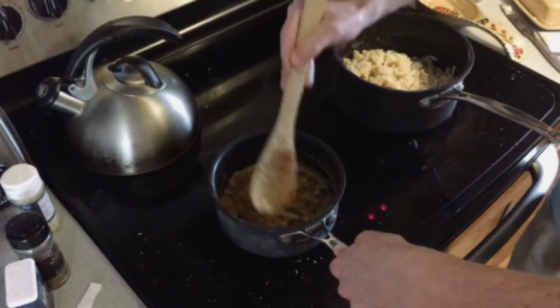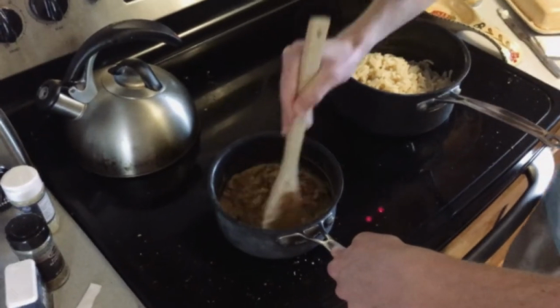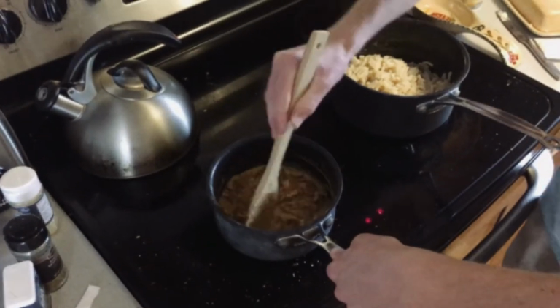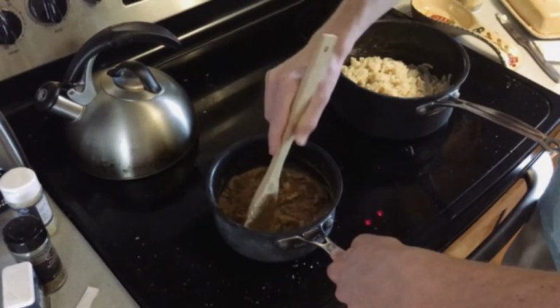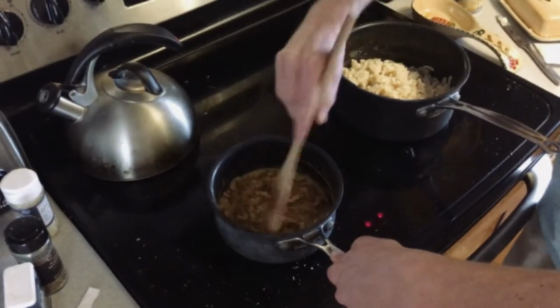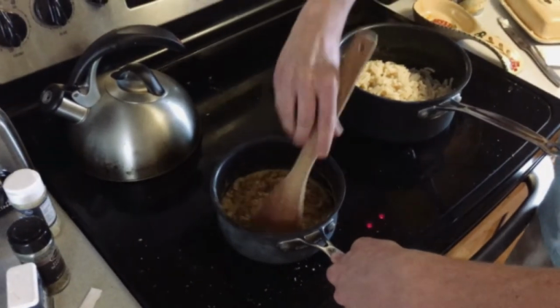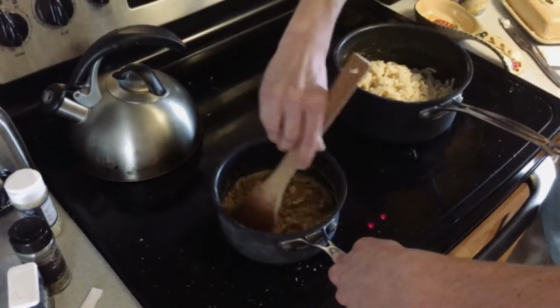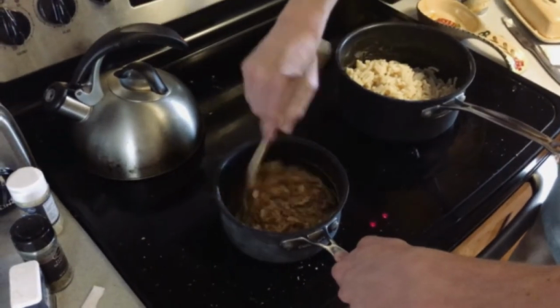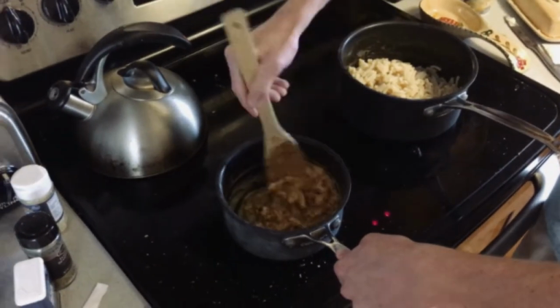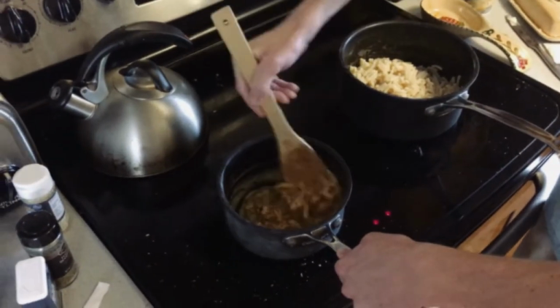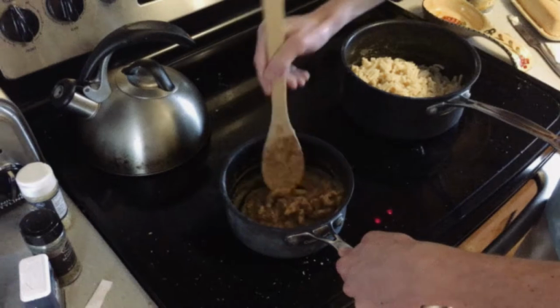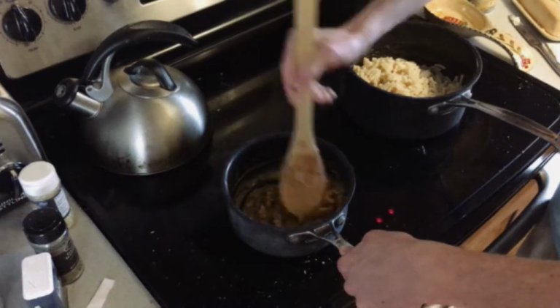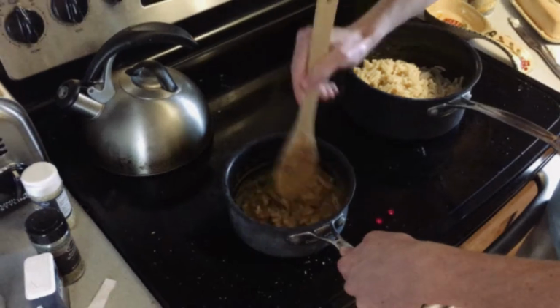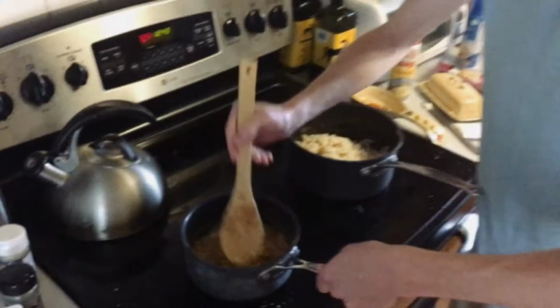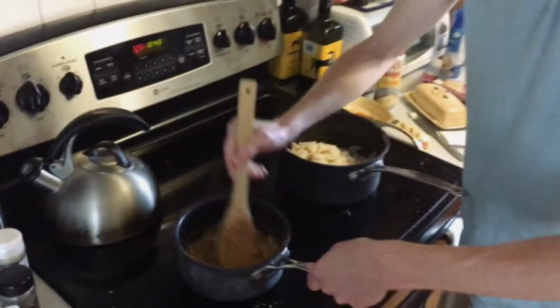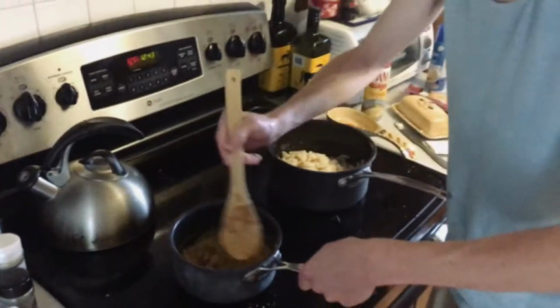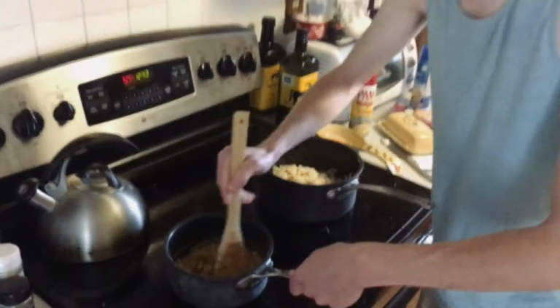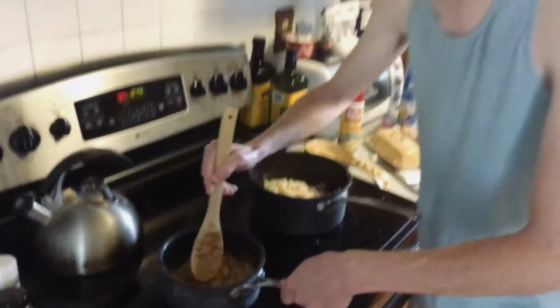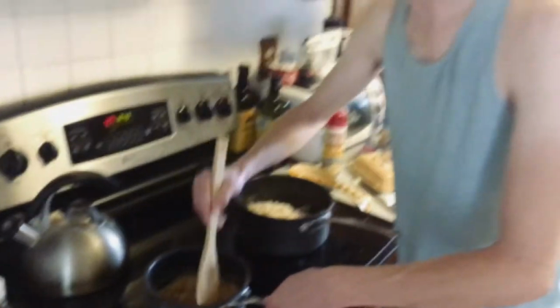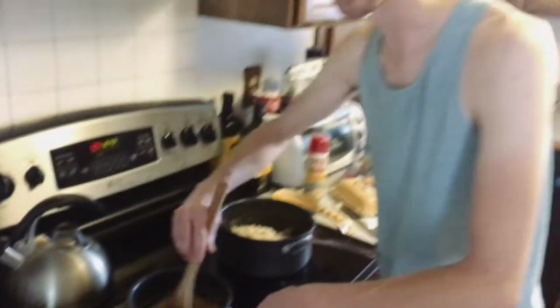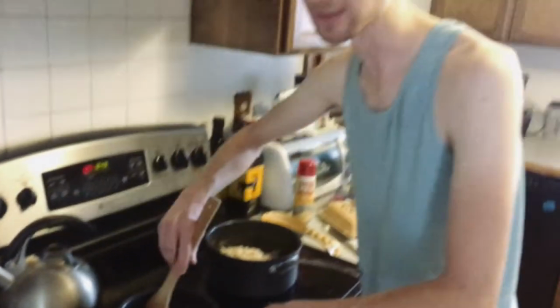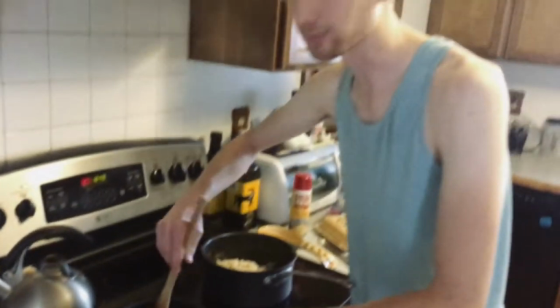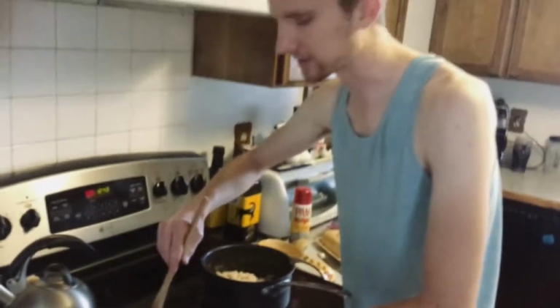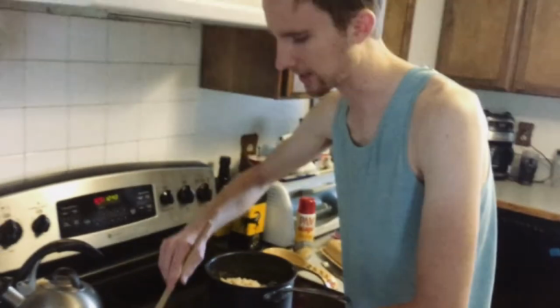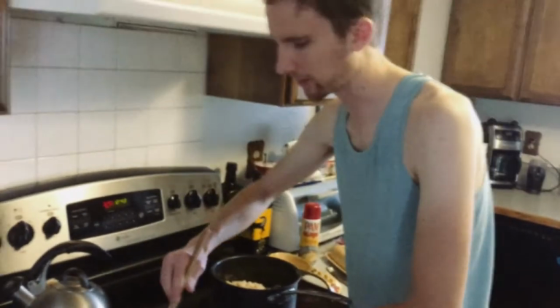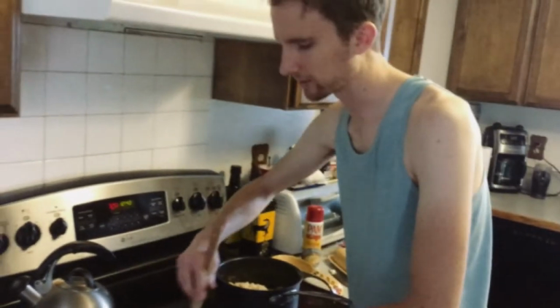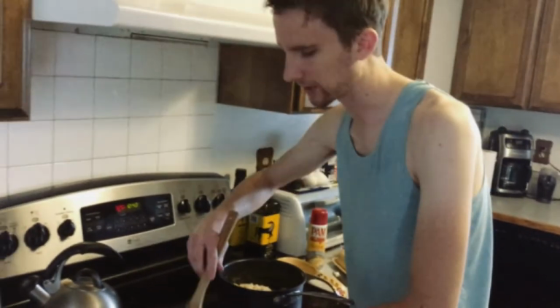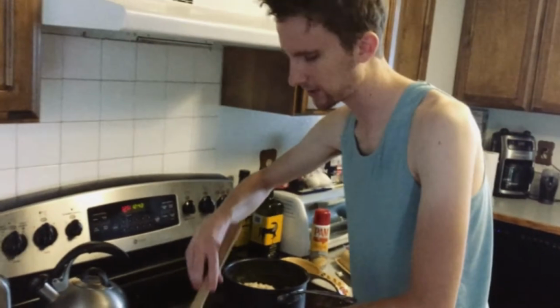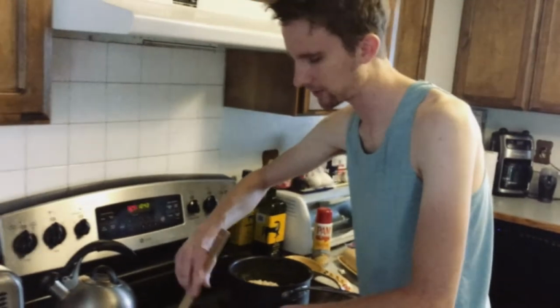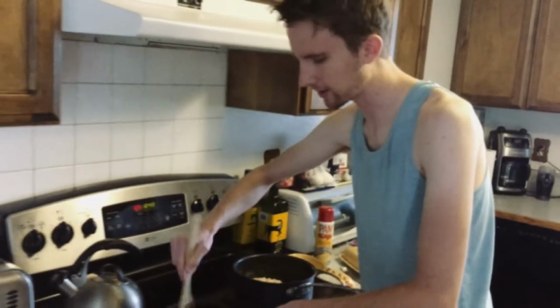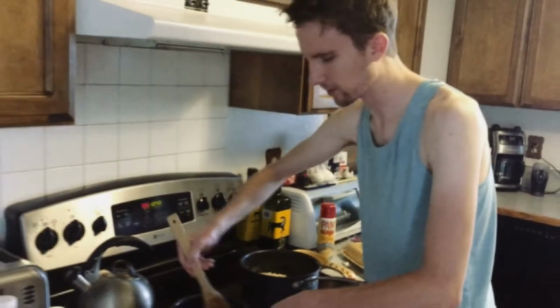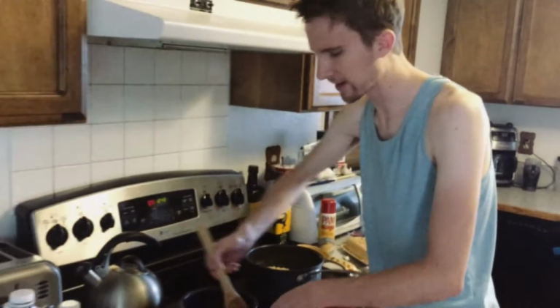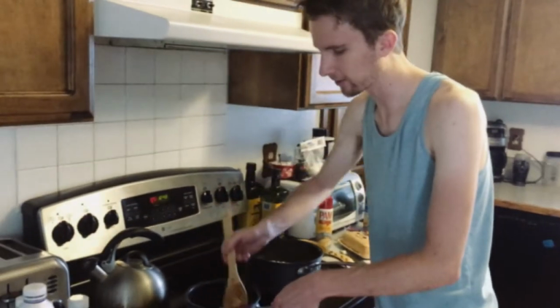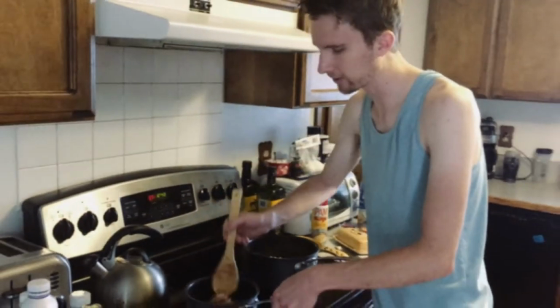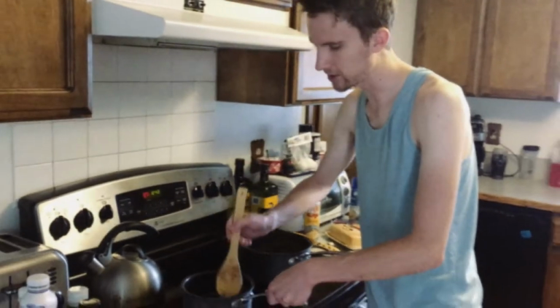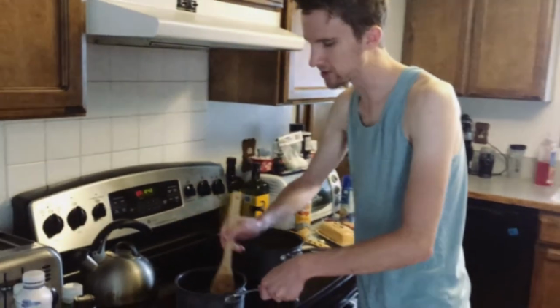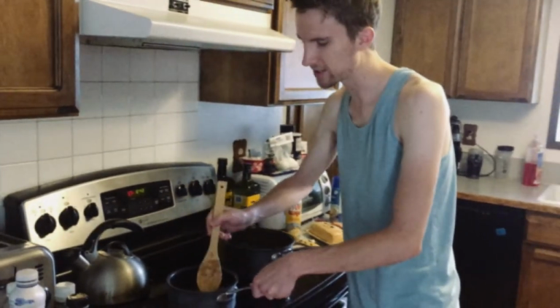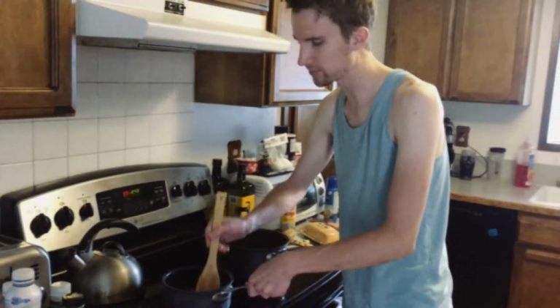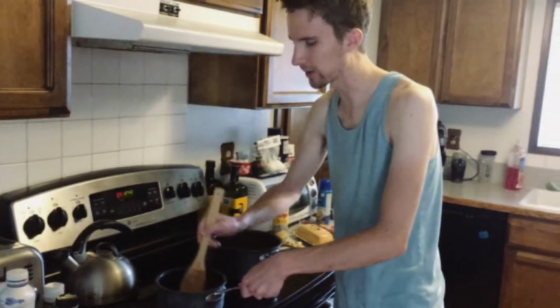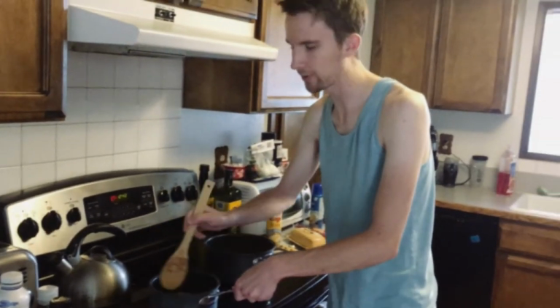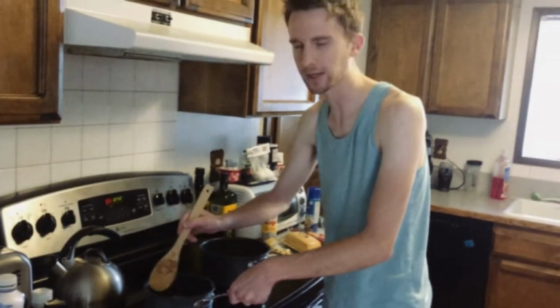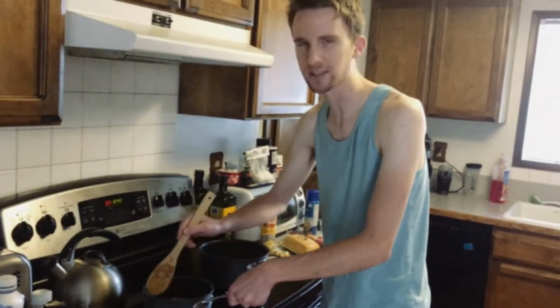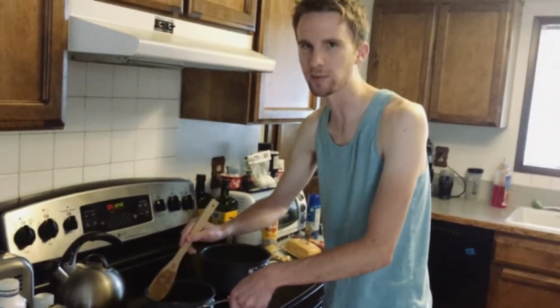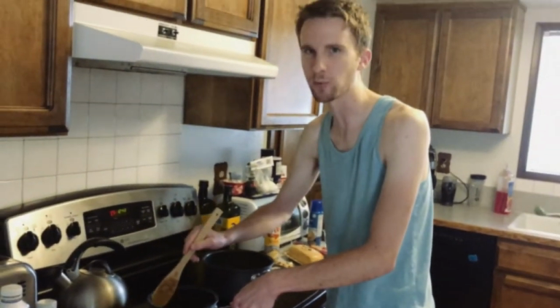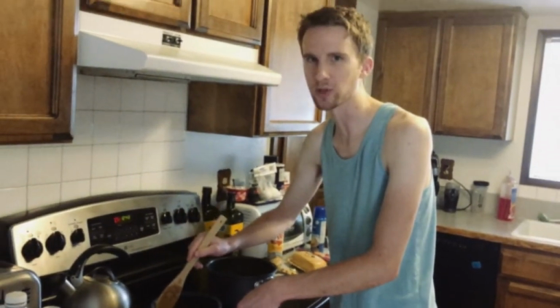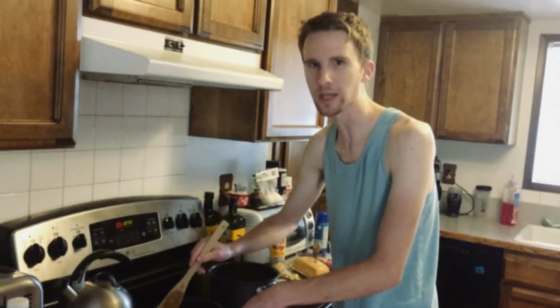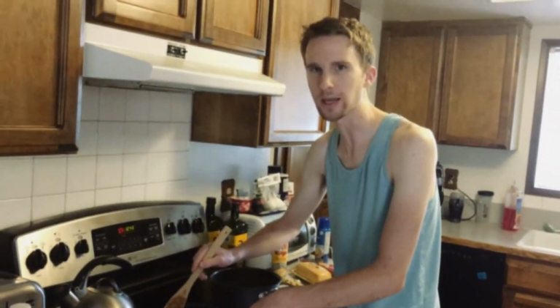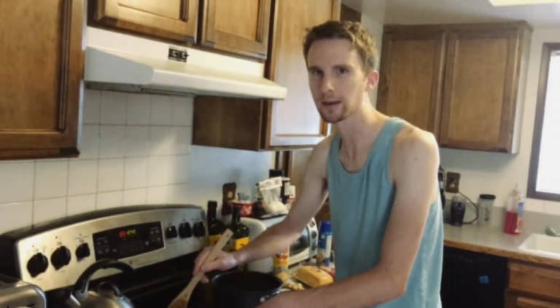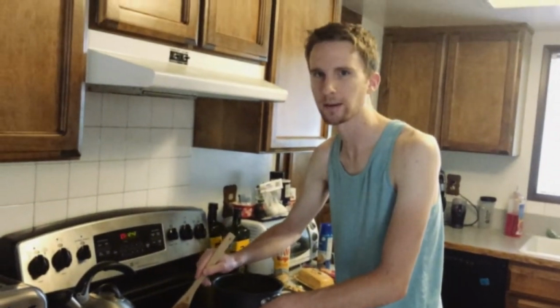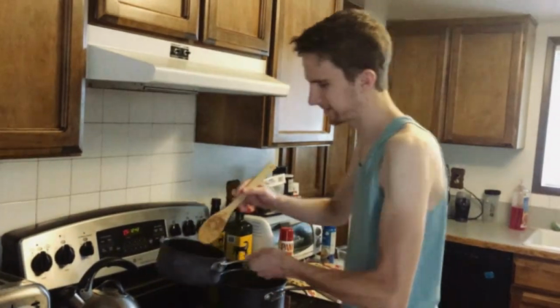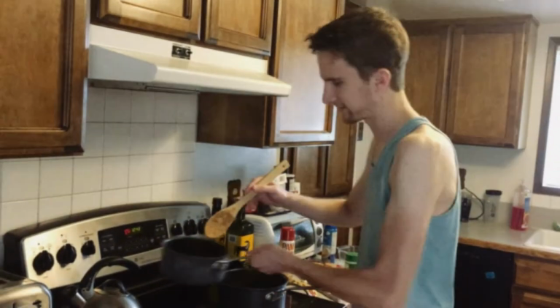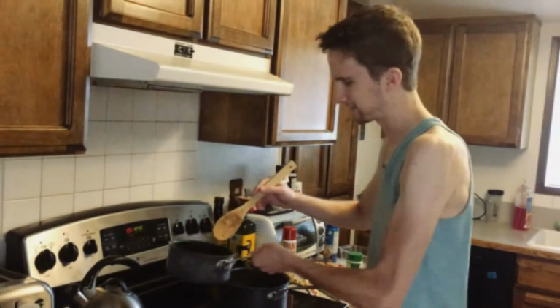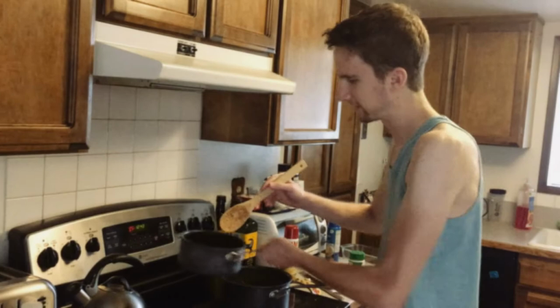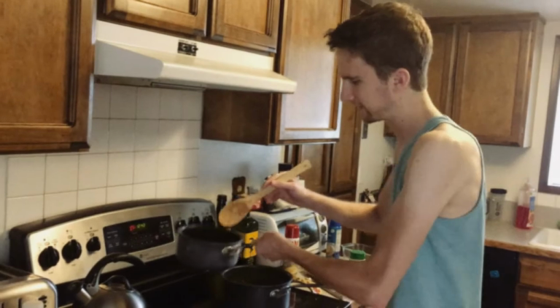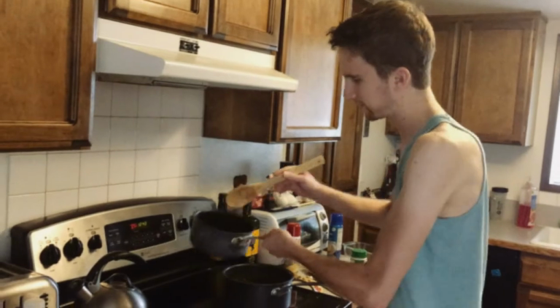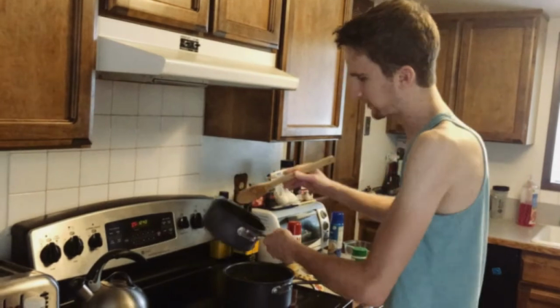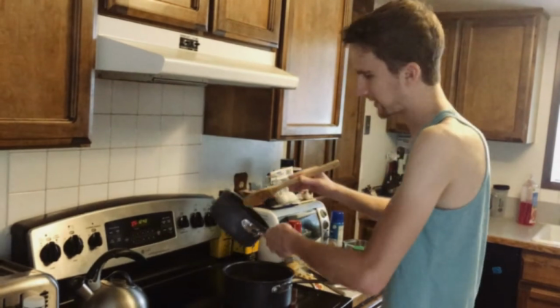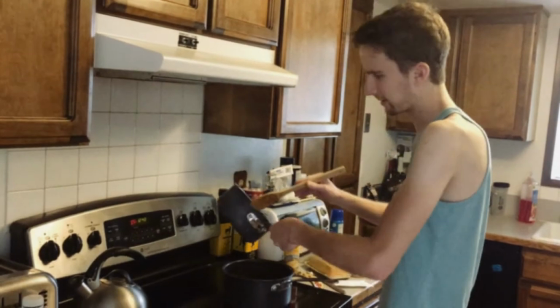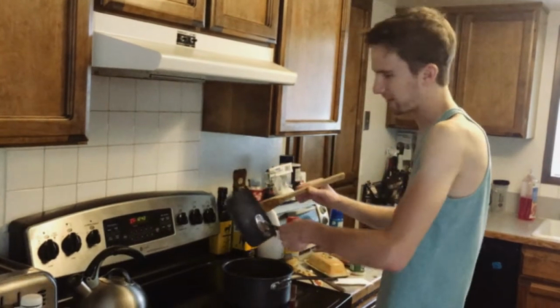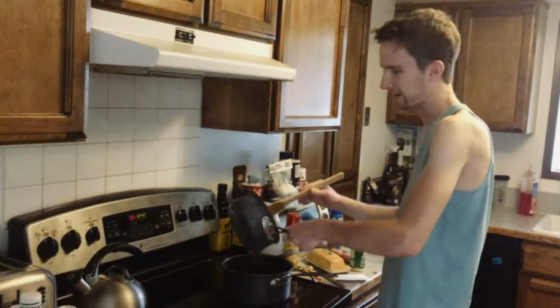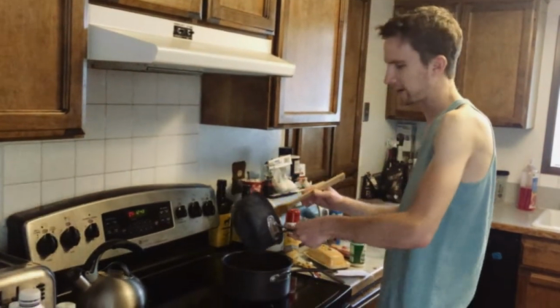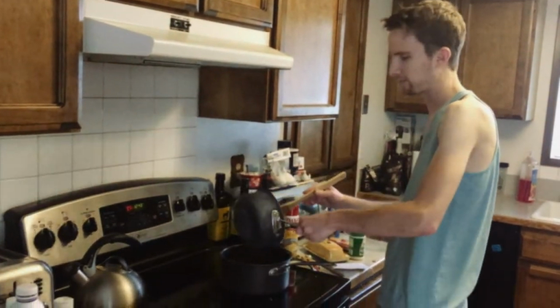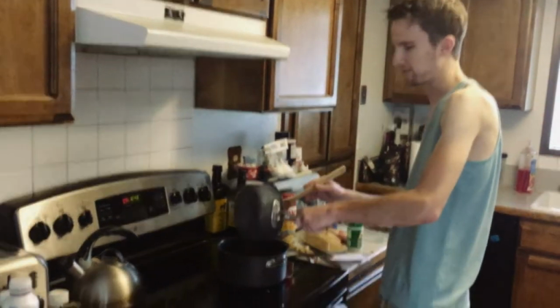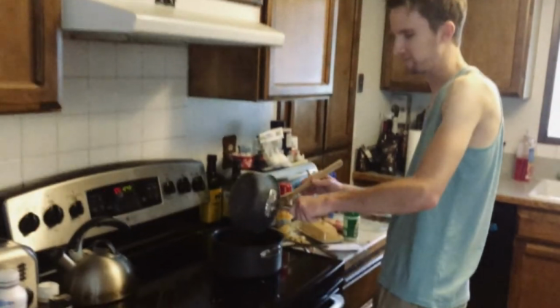I'm just kind of winging most of this. I just kind of came up with this one time — I wanted macaroni and cheese but I wanted it to be more dank. This is where dank mac came from.